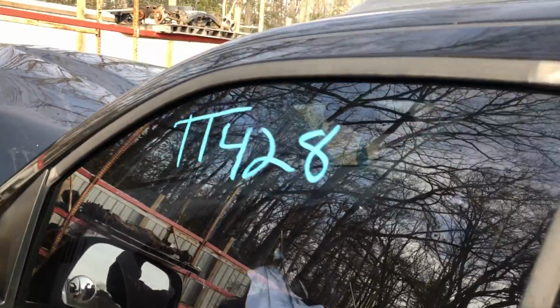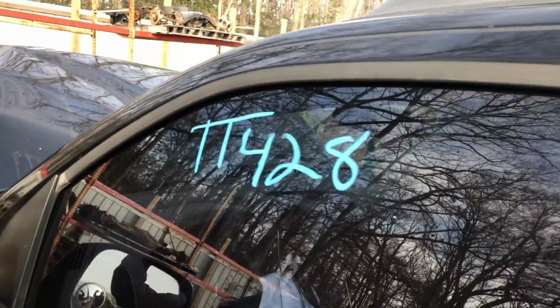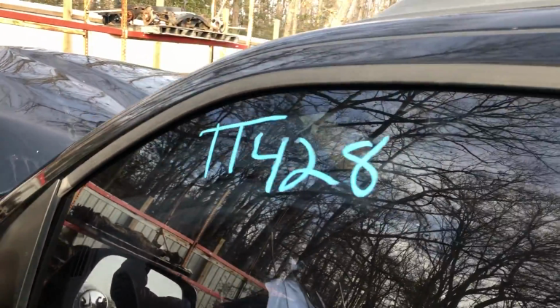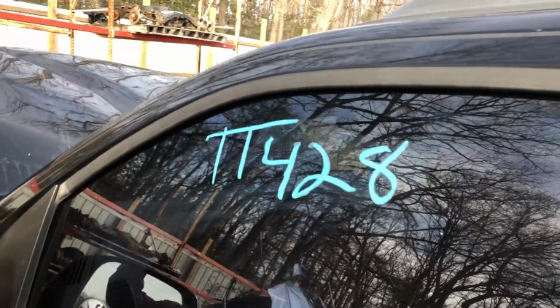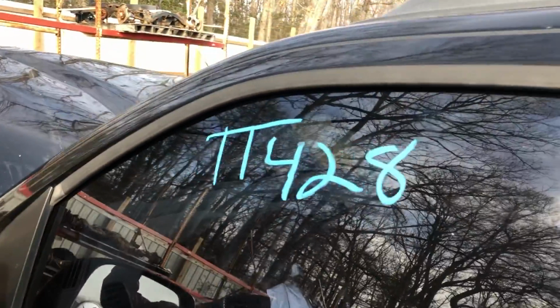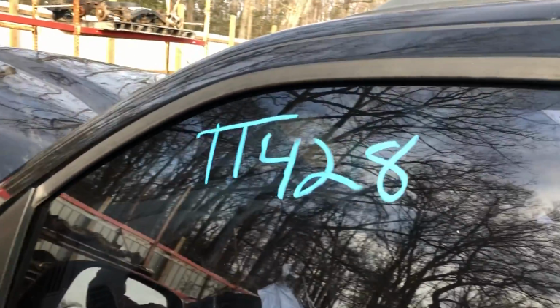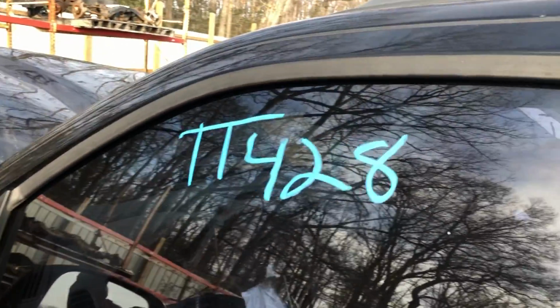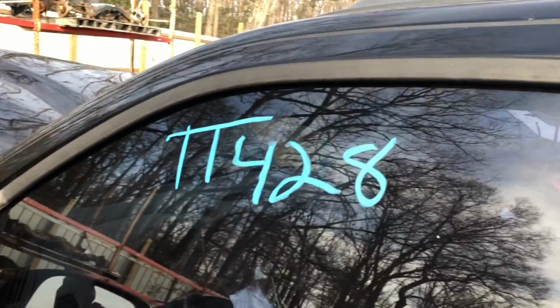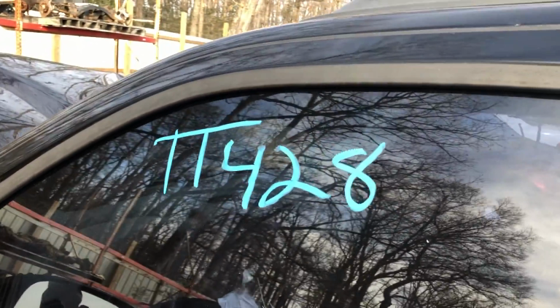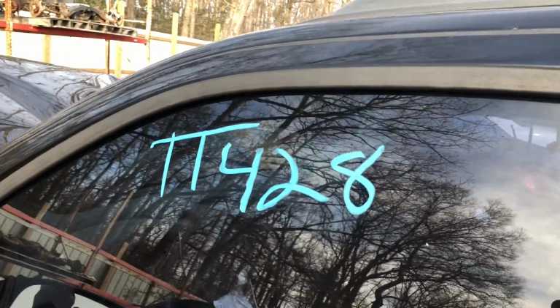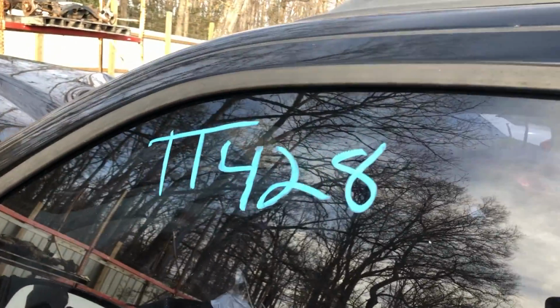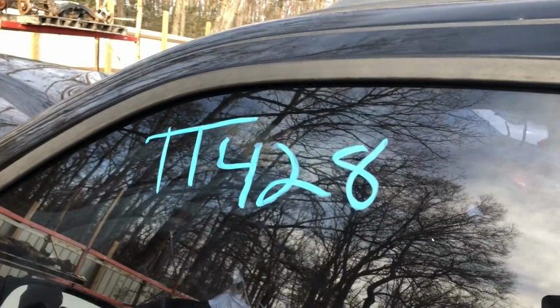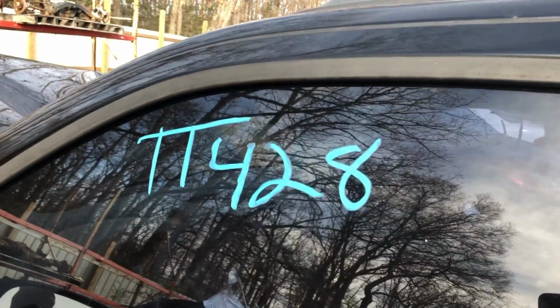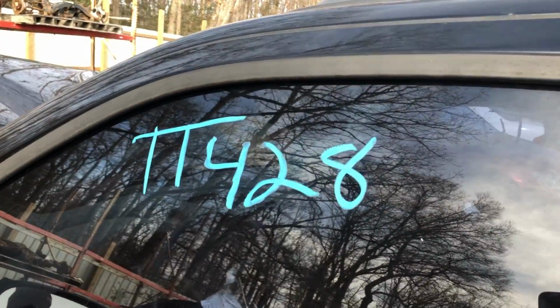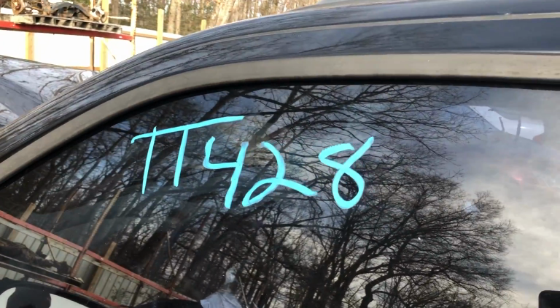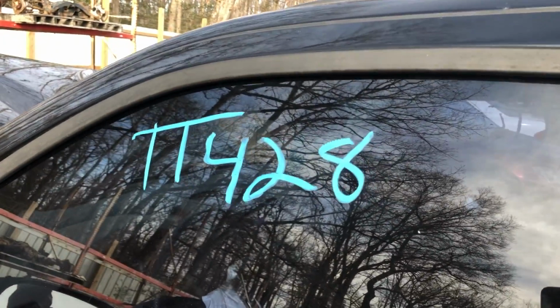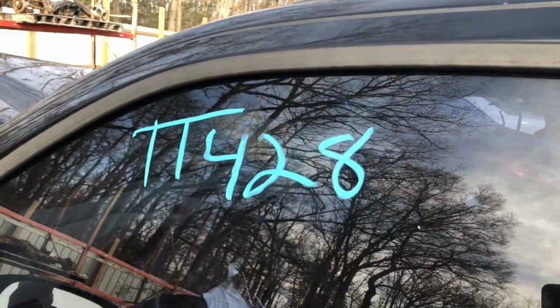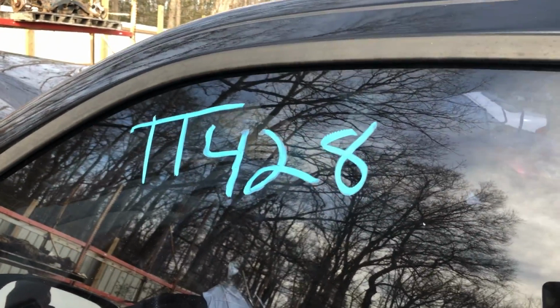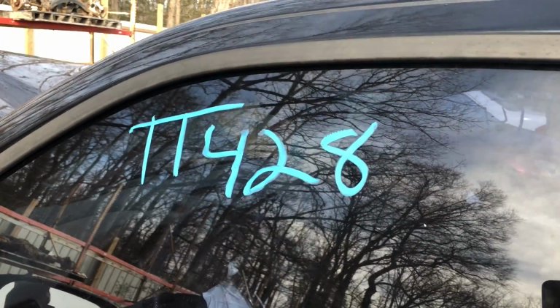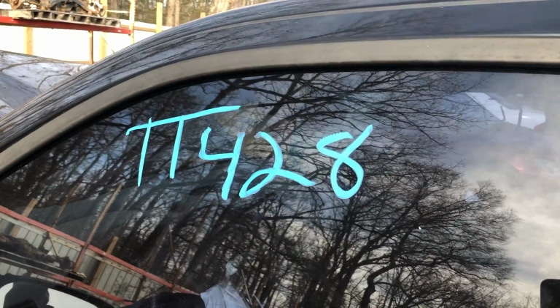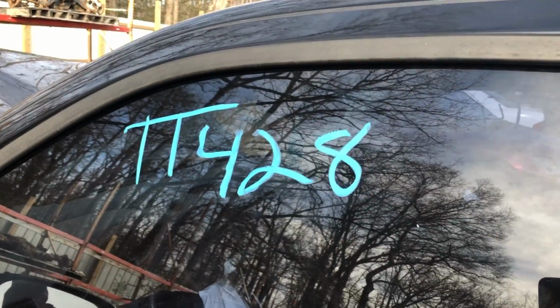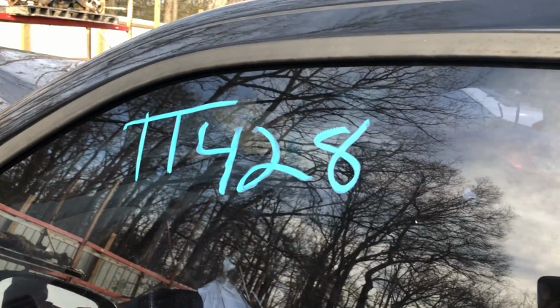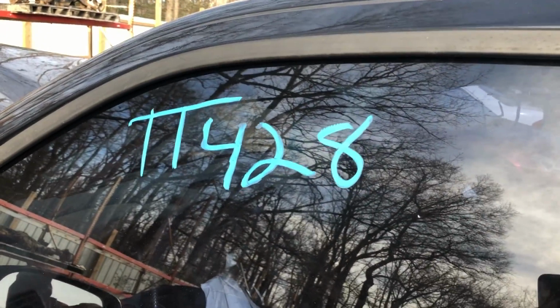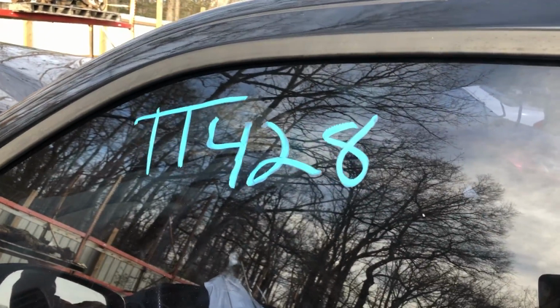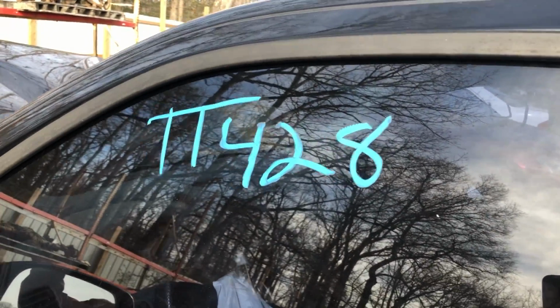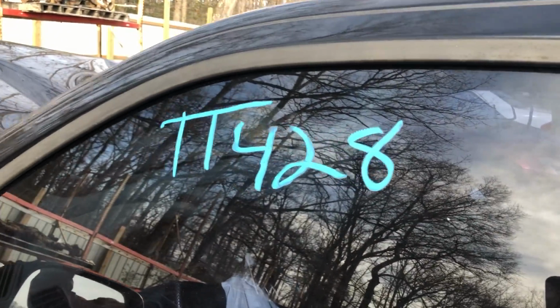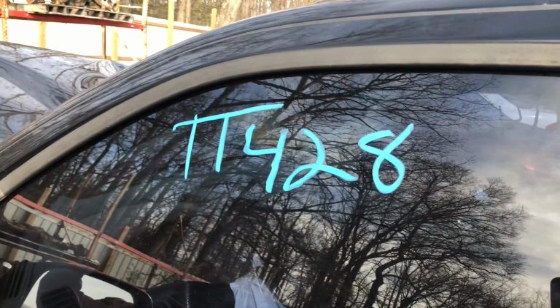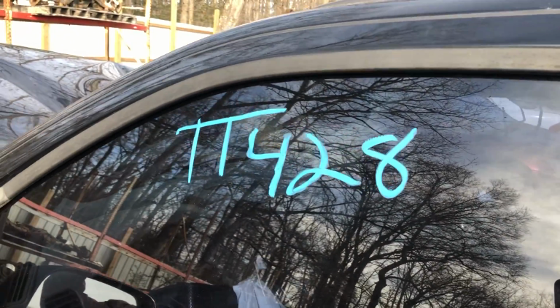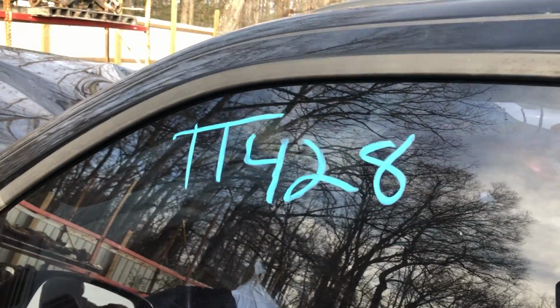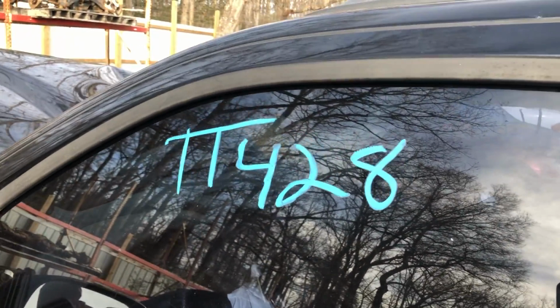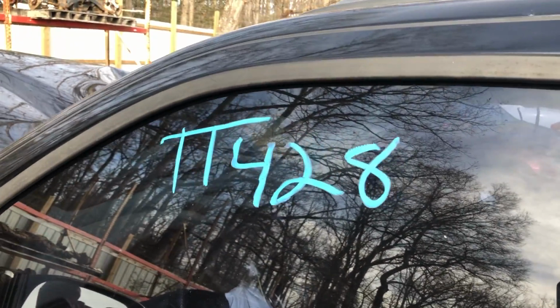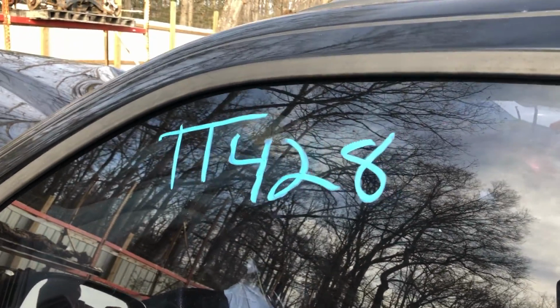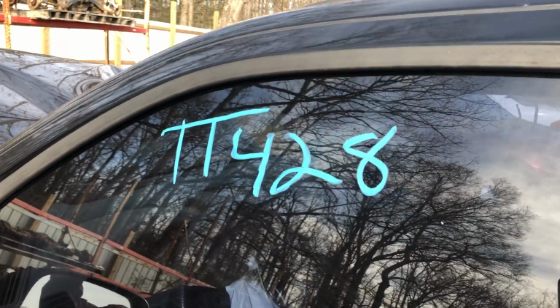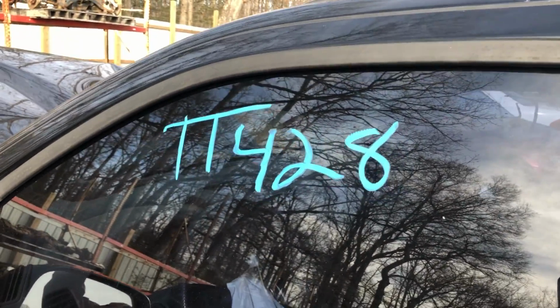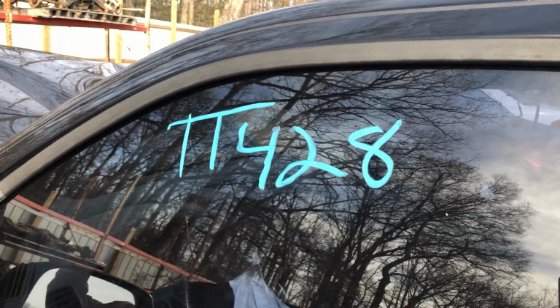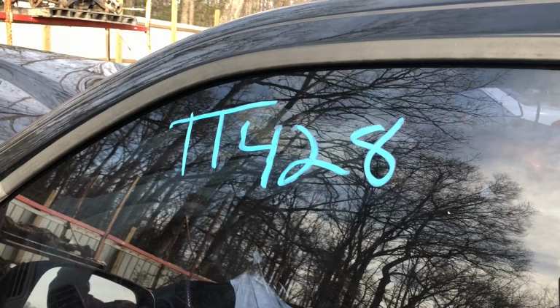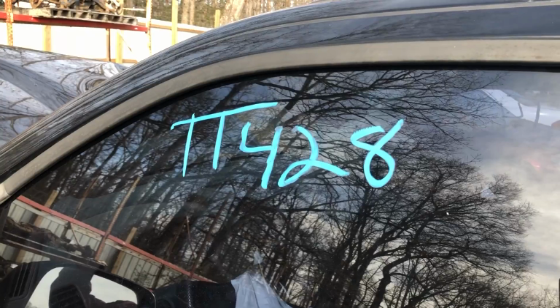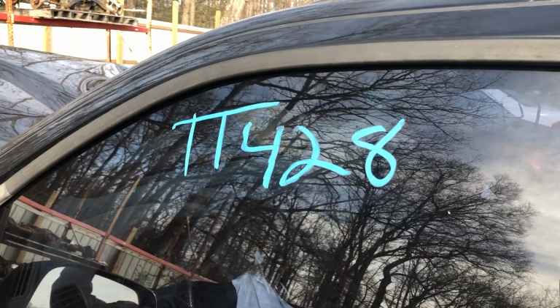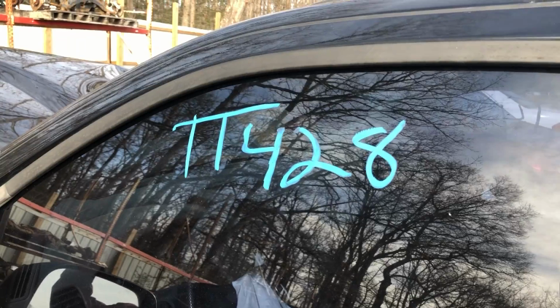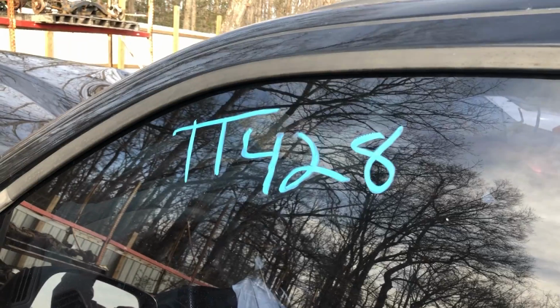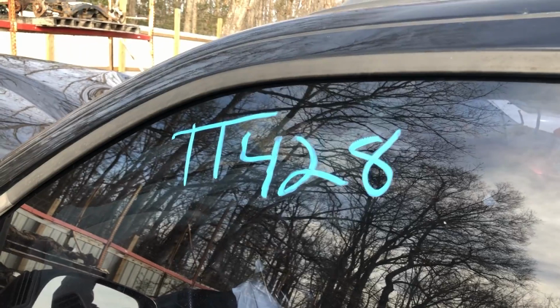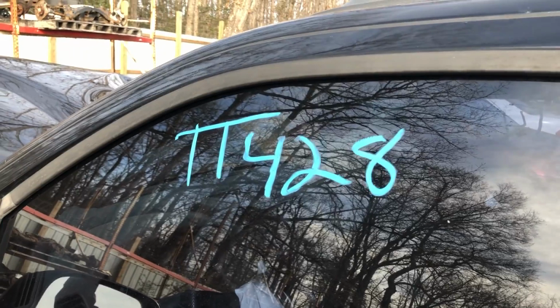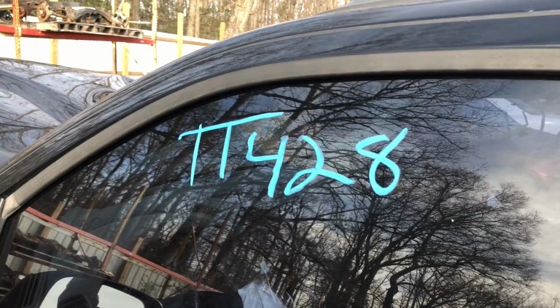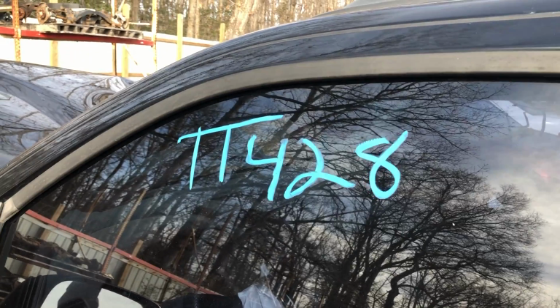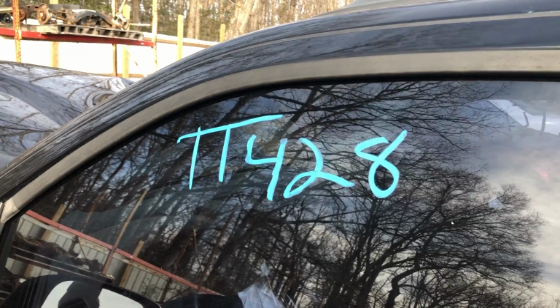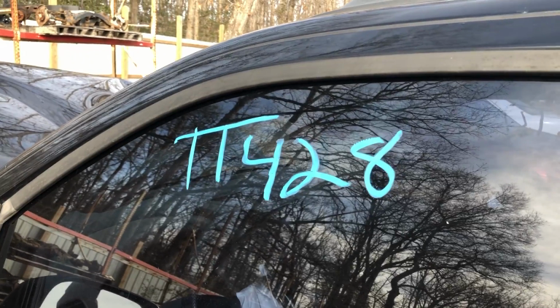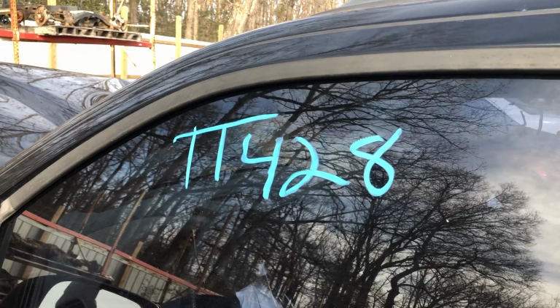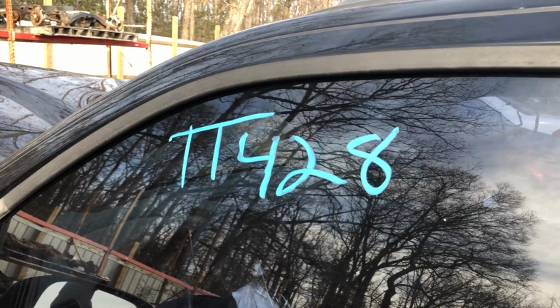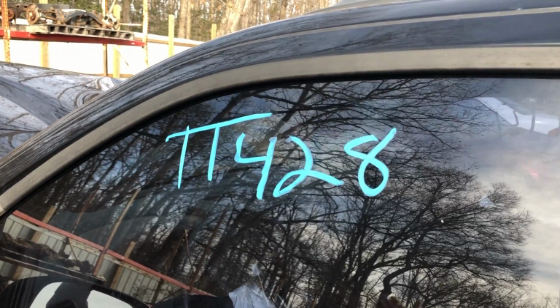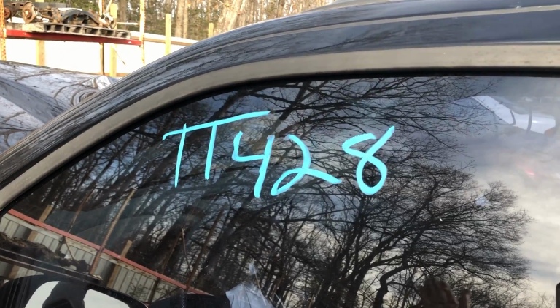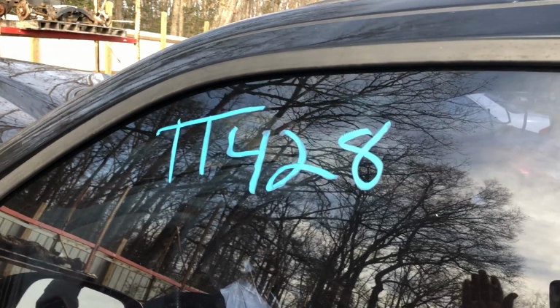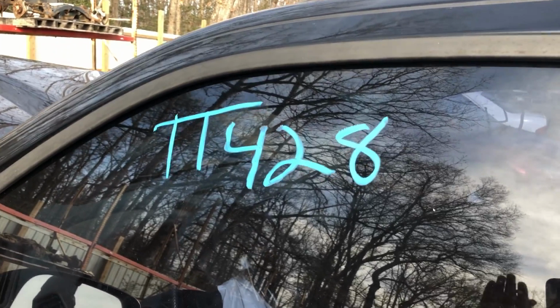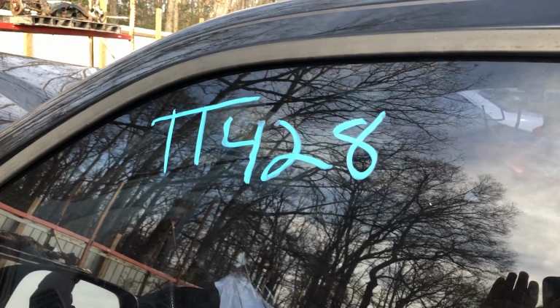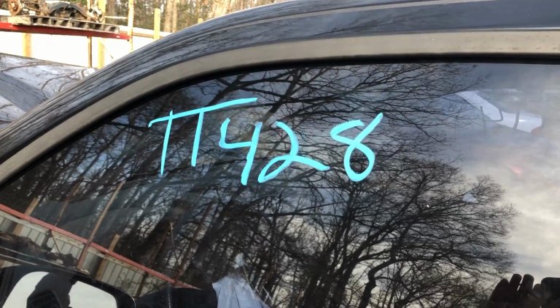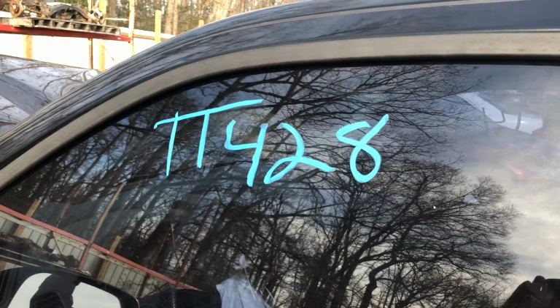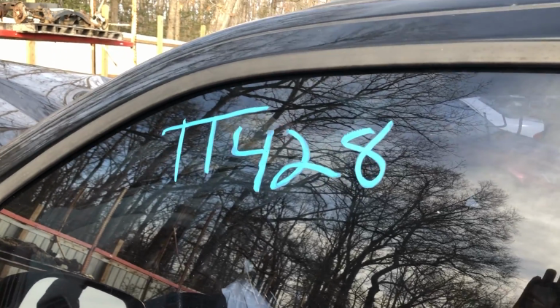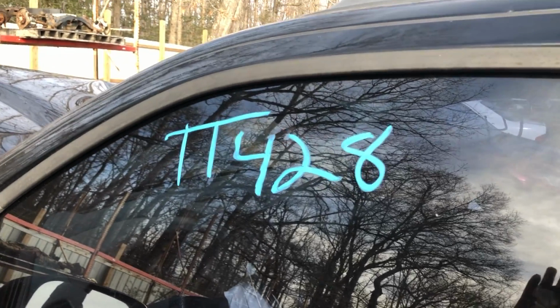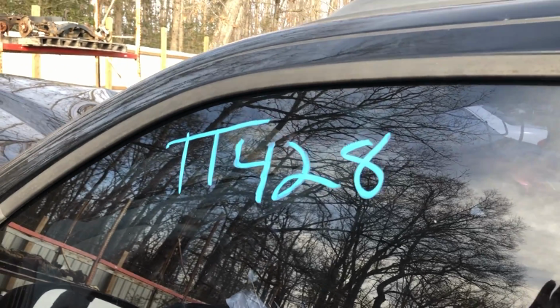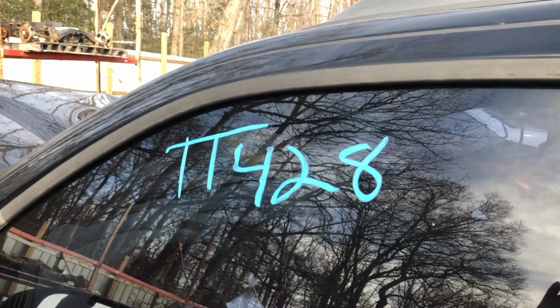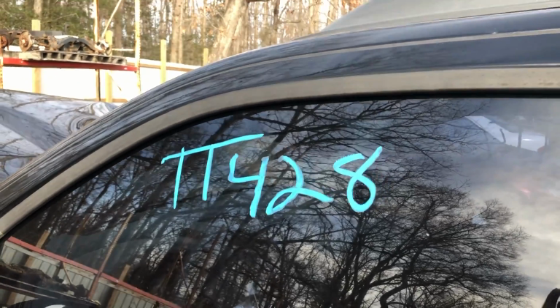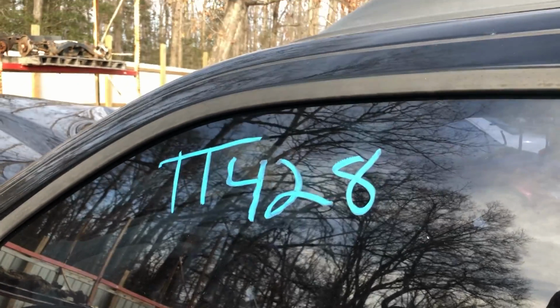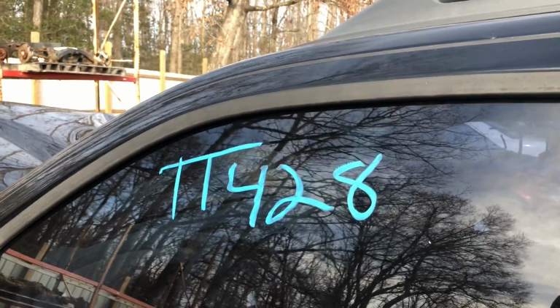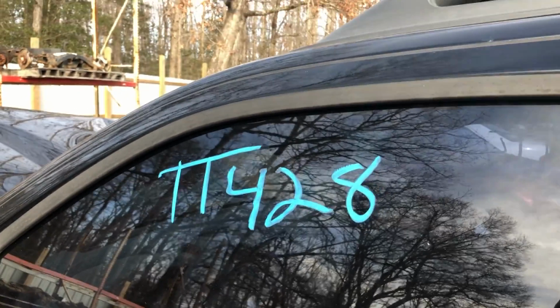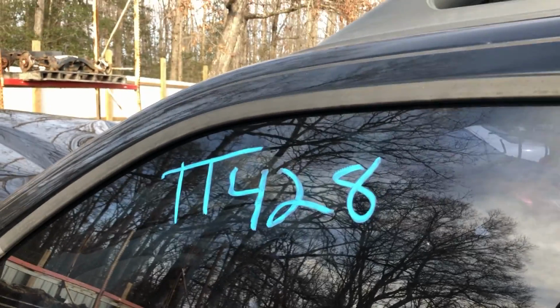In conclusion, that's stock number TT428, a 2005 Nissan Xterra for Loose Auto Service and Salvage.